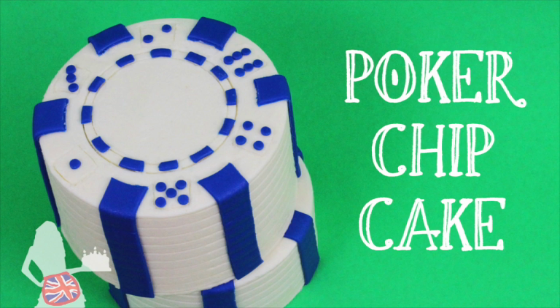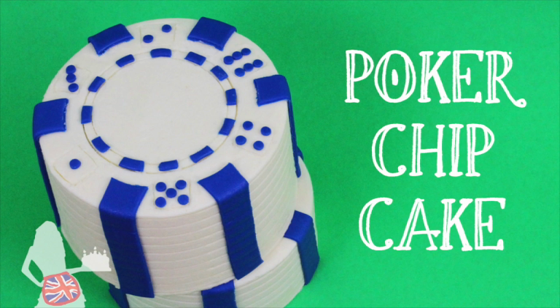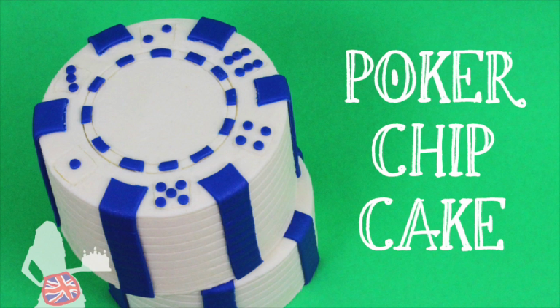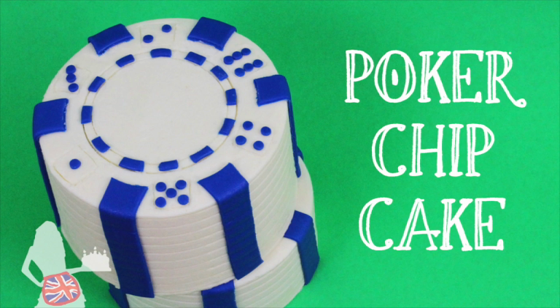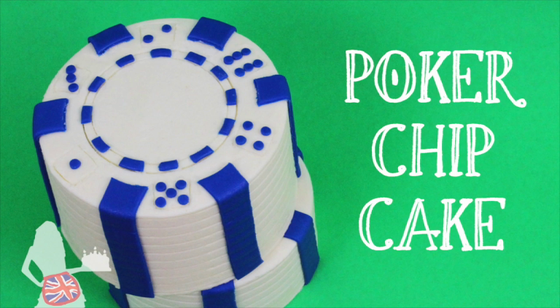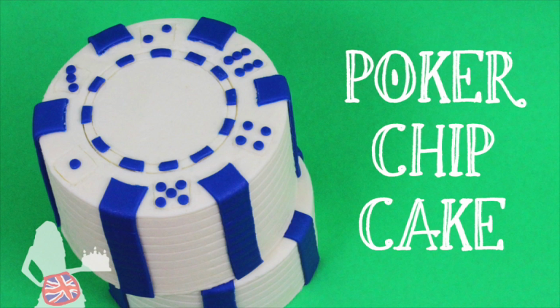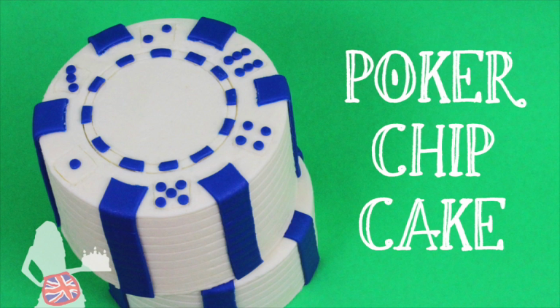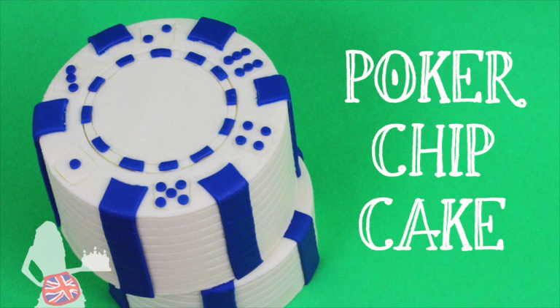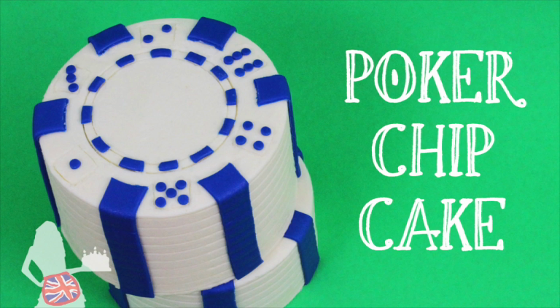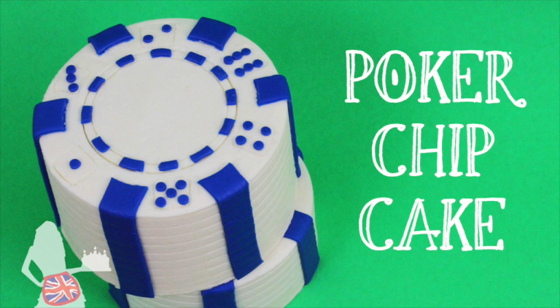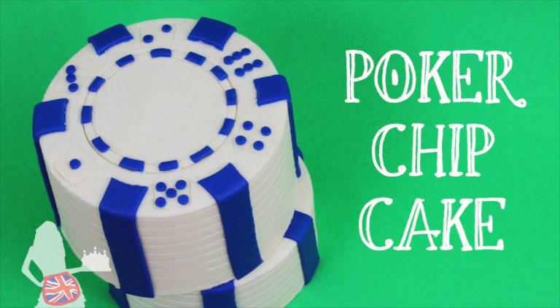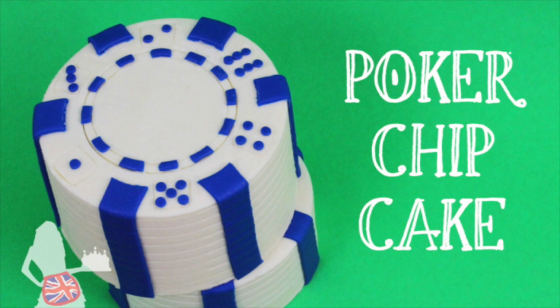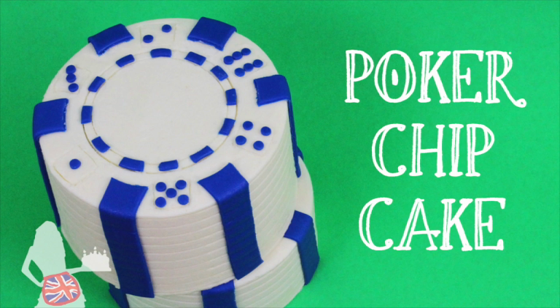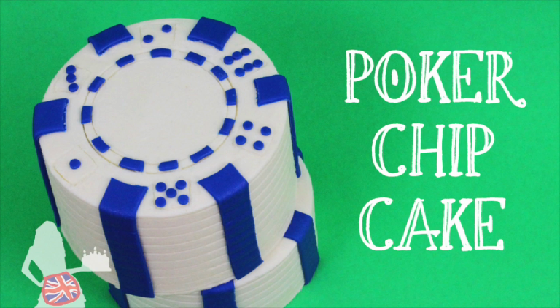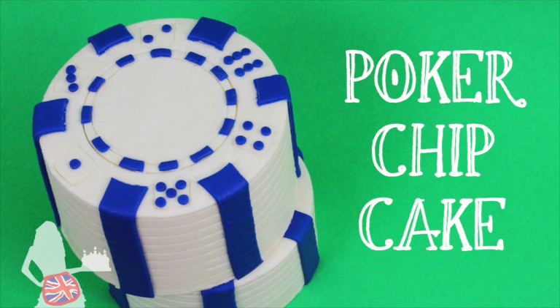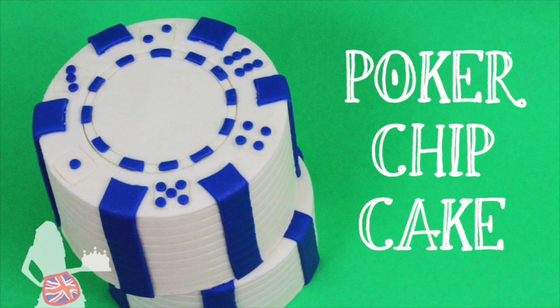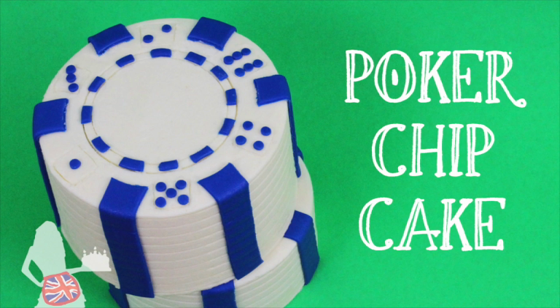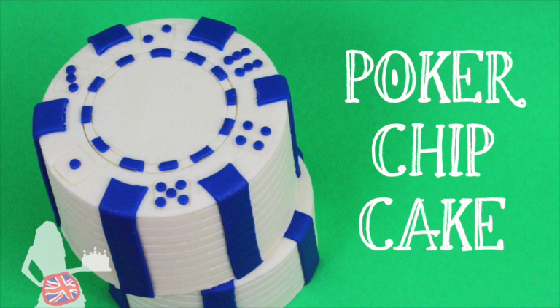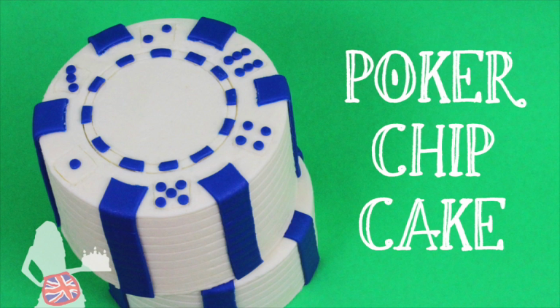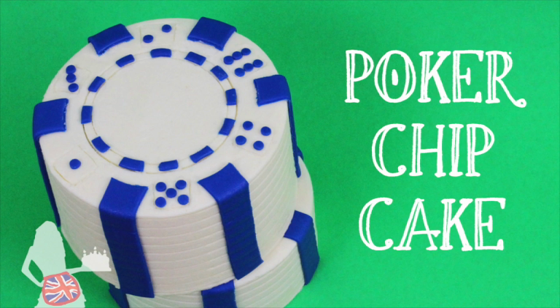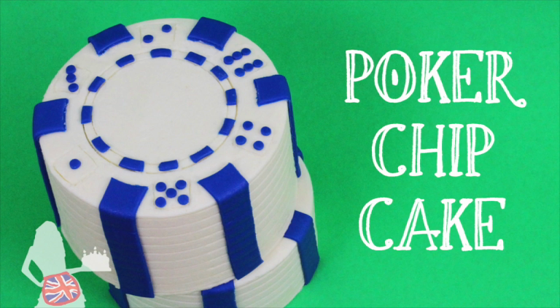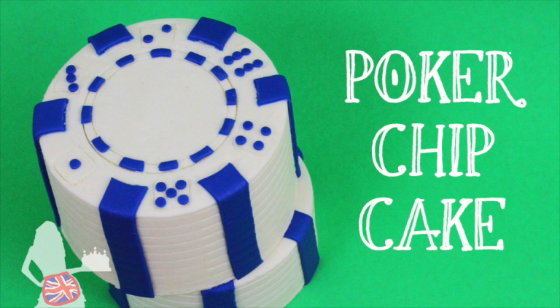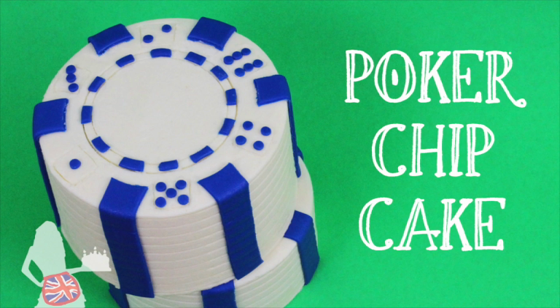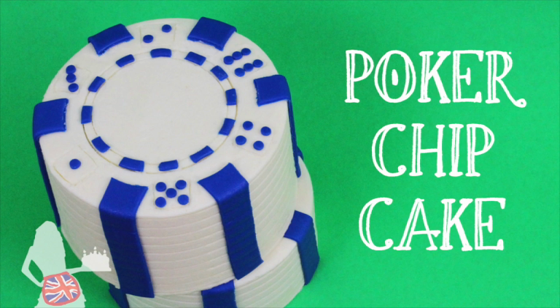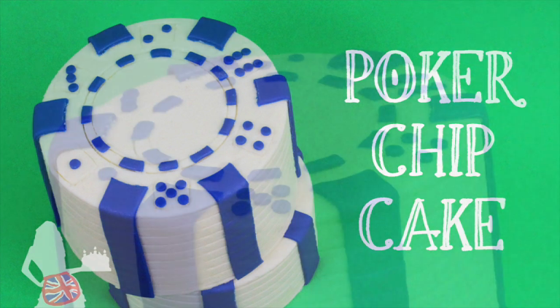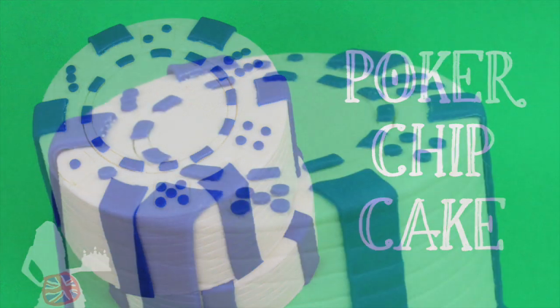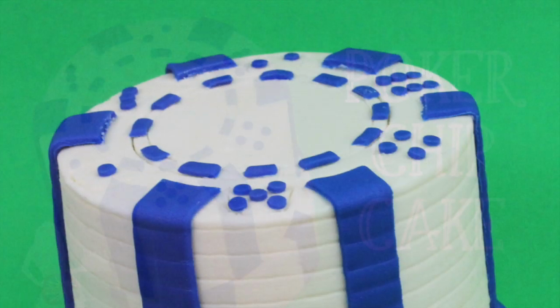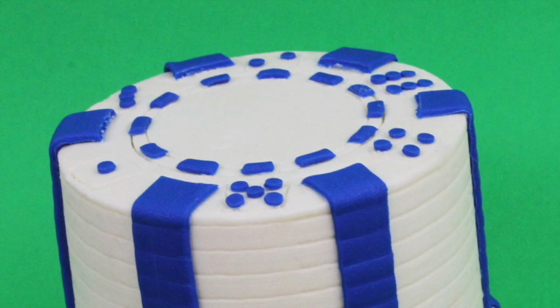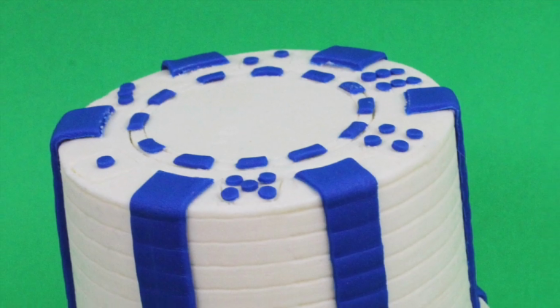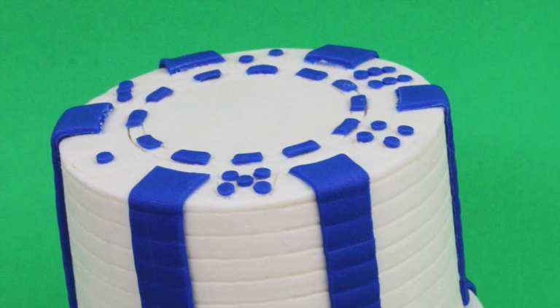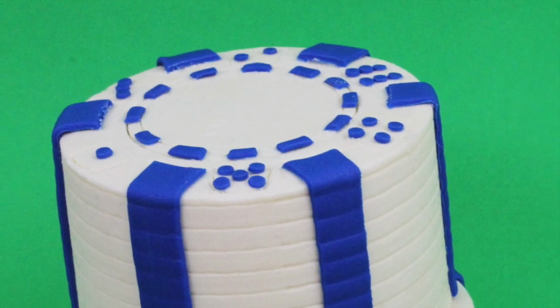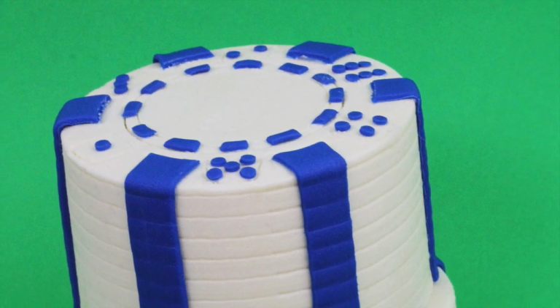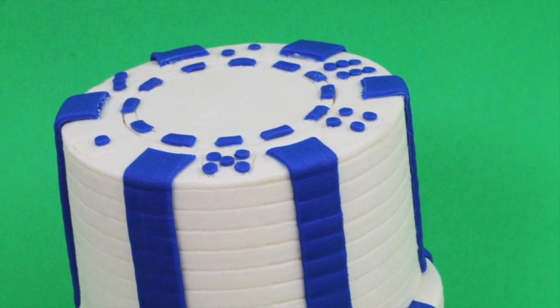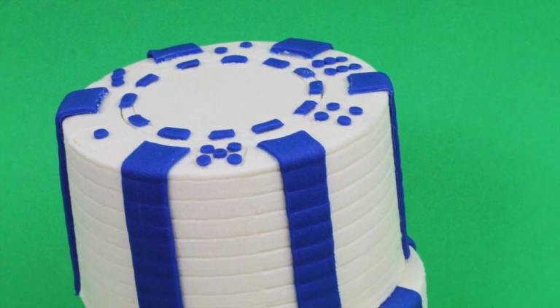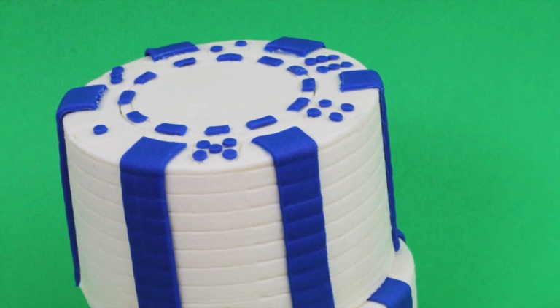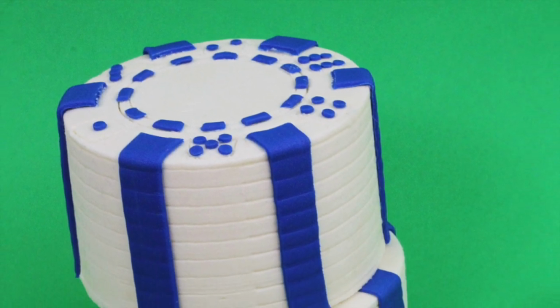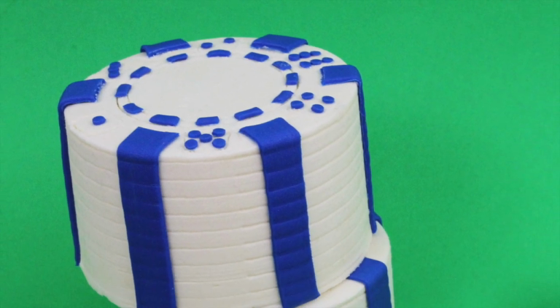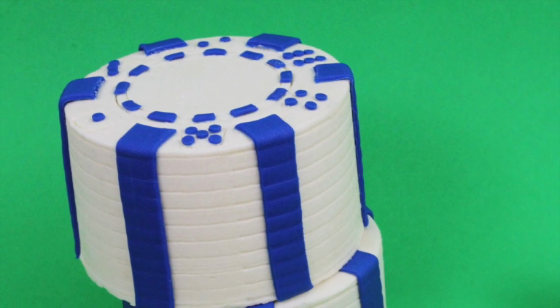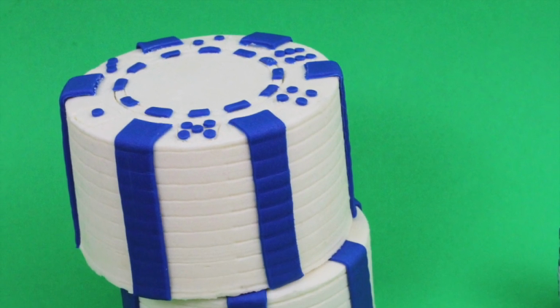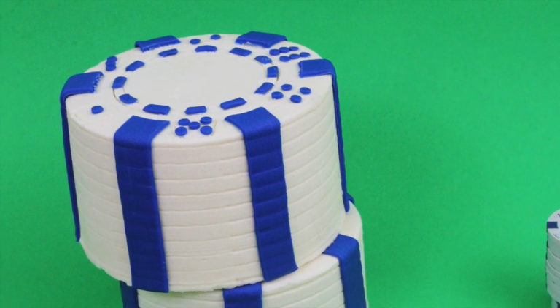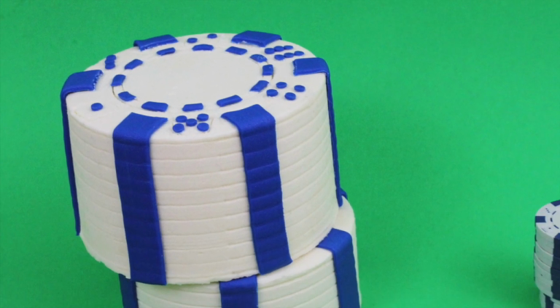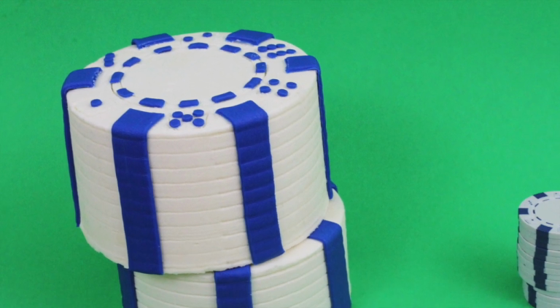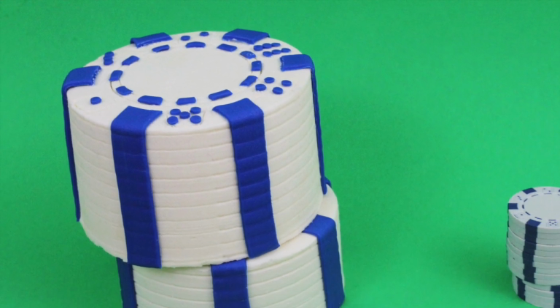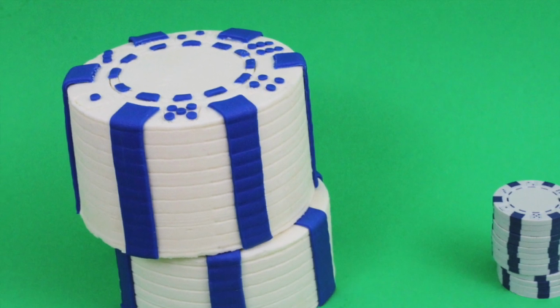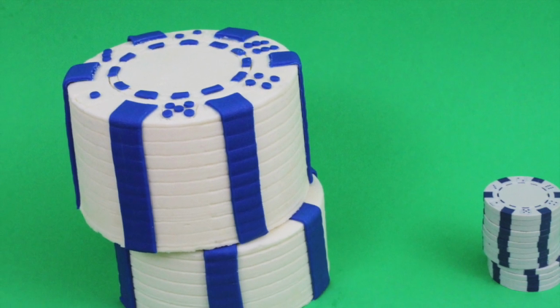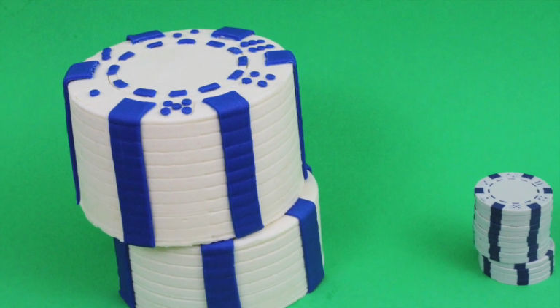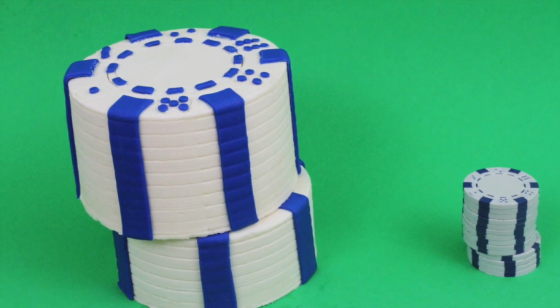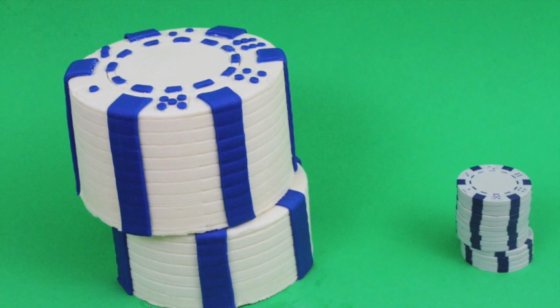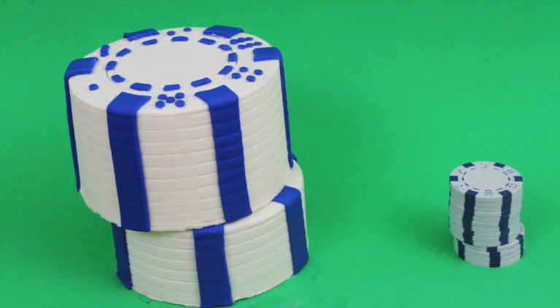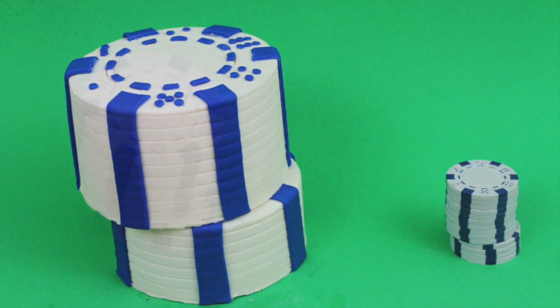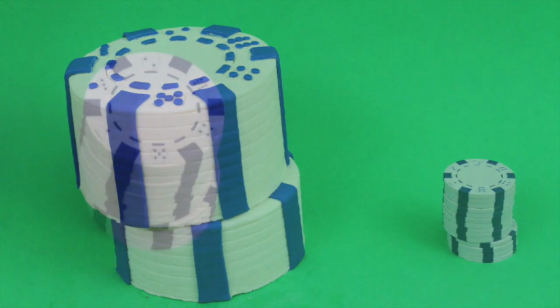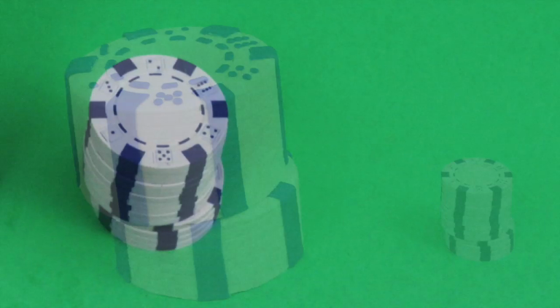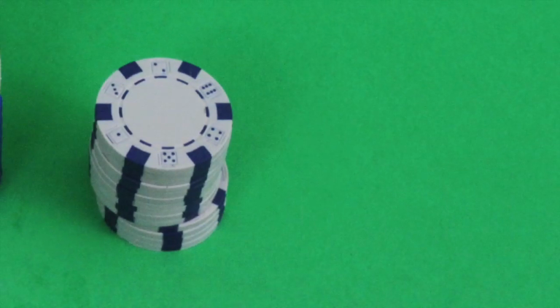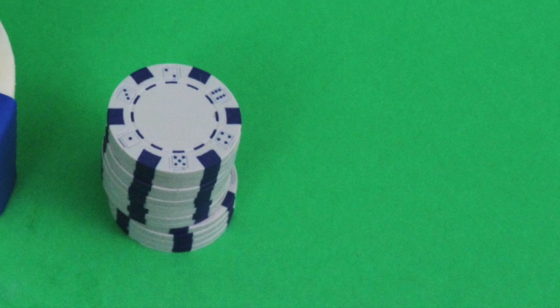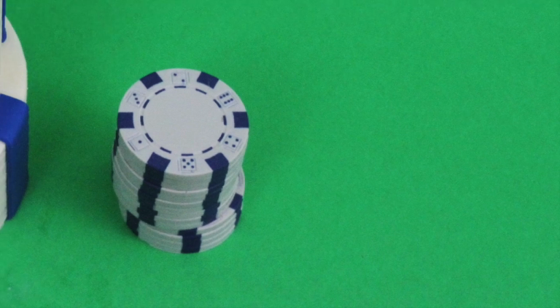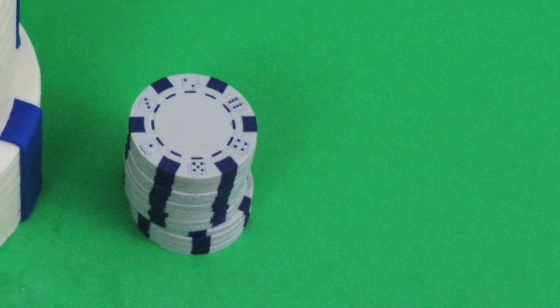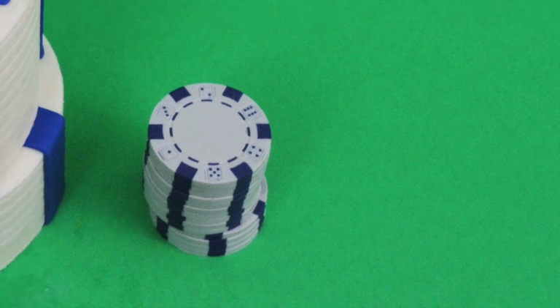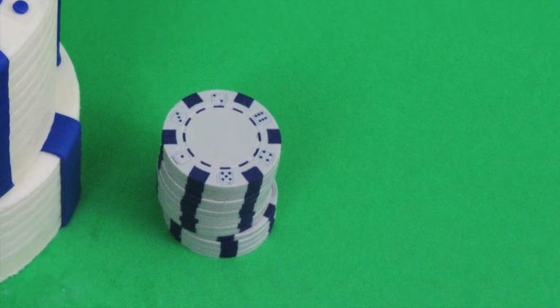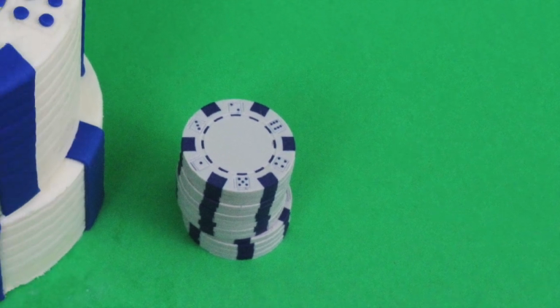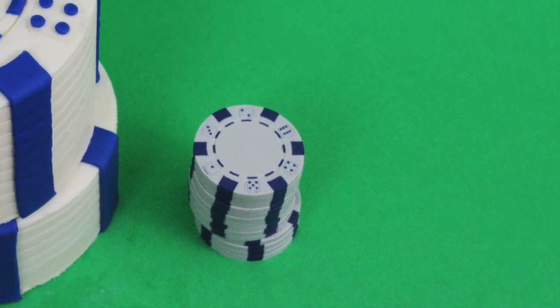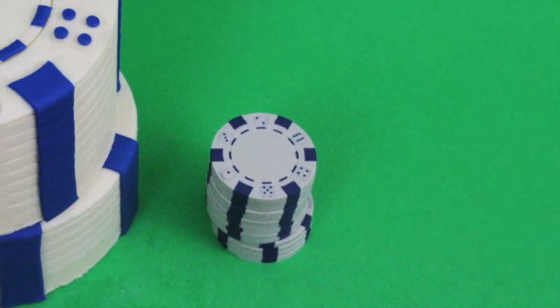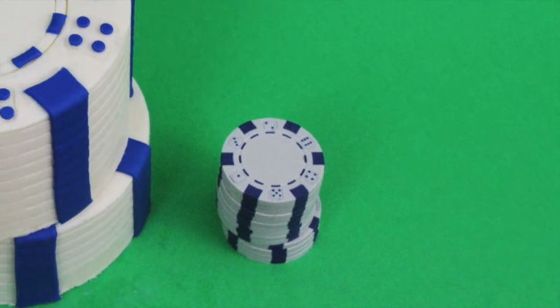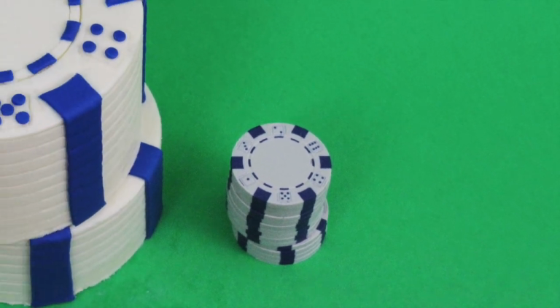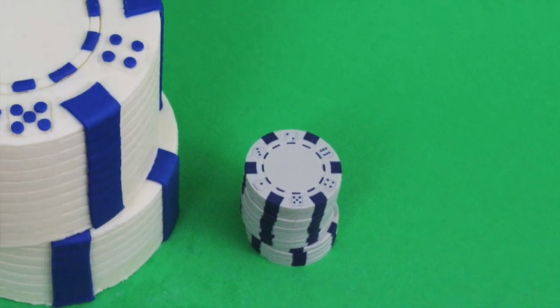Hi and welcome to British Girl Bakes! I'm going to show you how to make this realistic stack of poker chips out of cake.